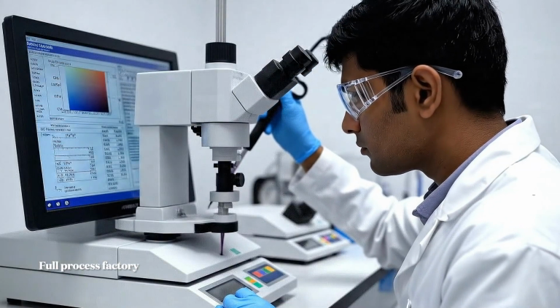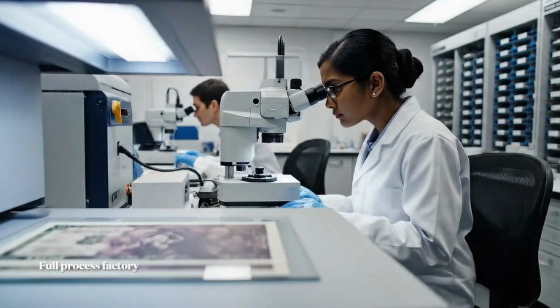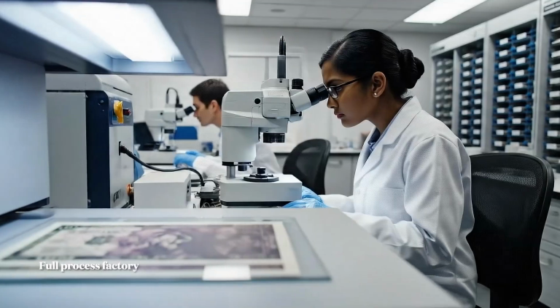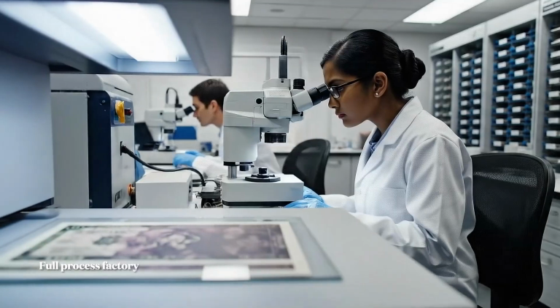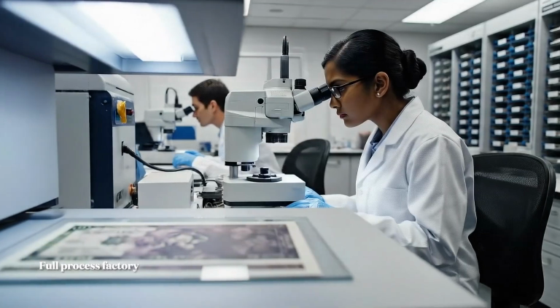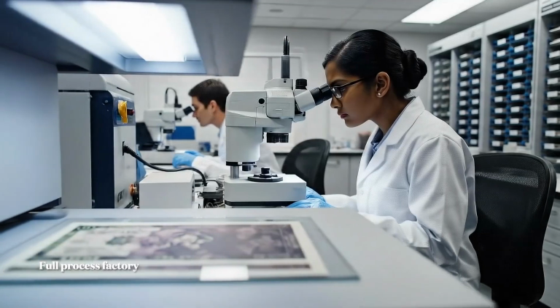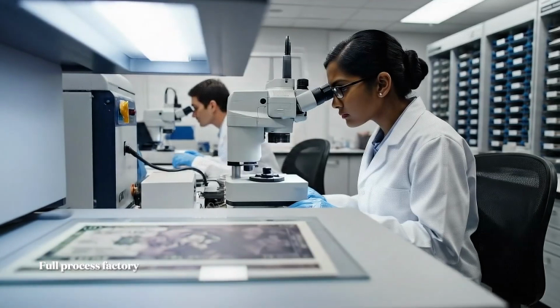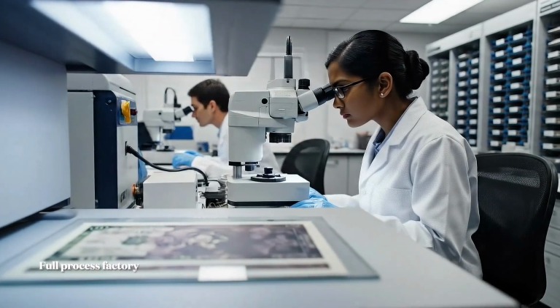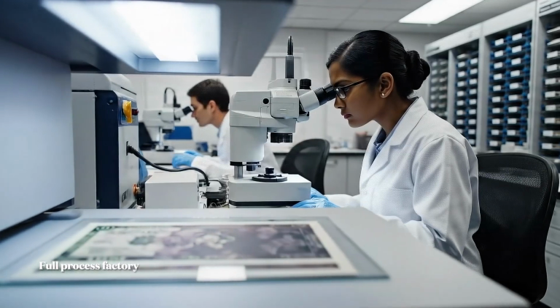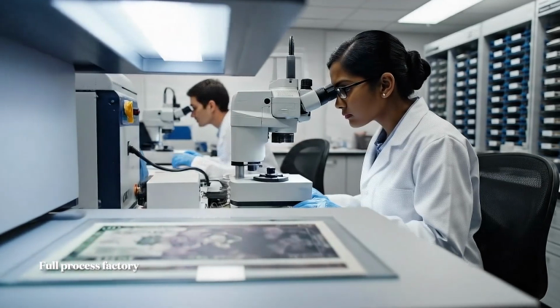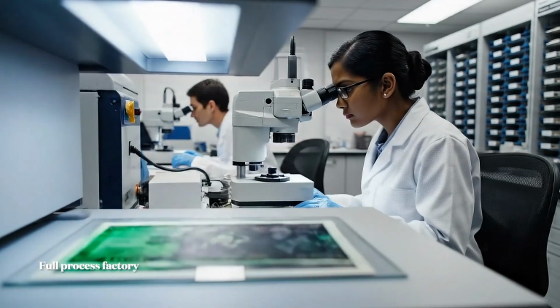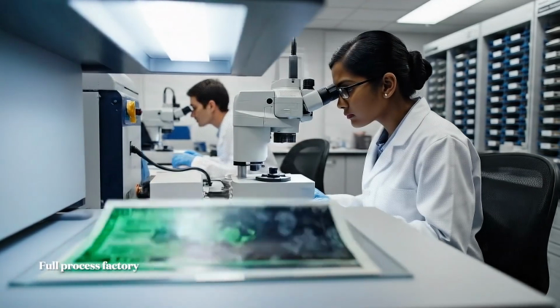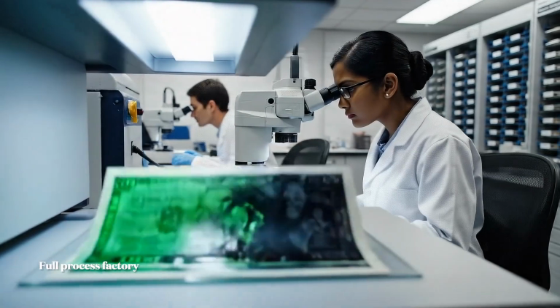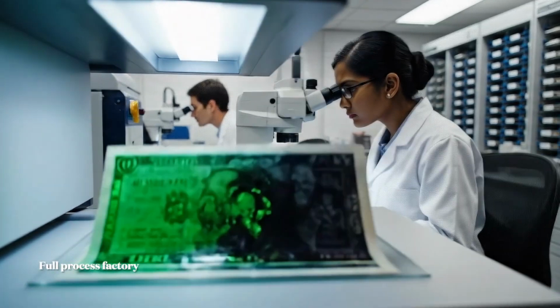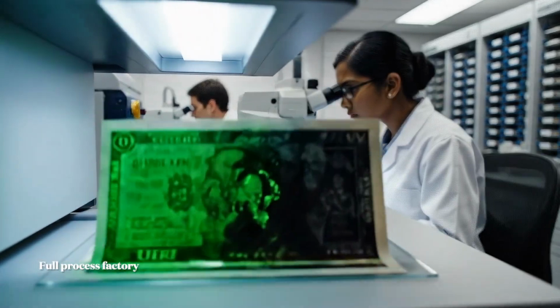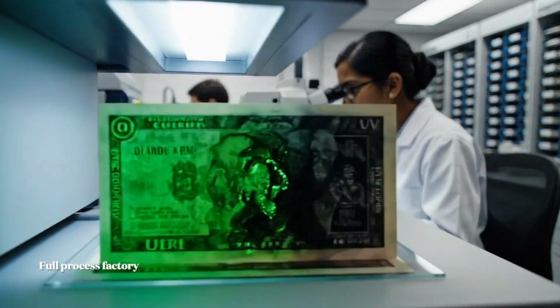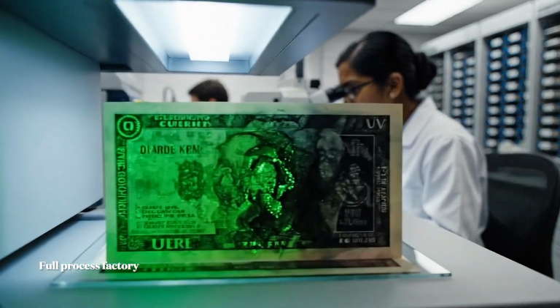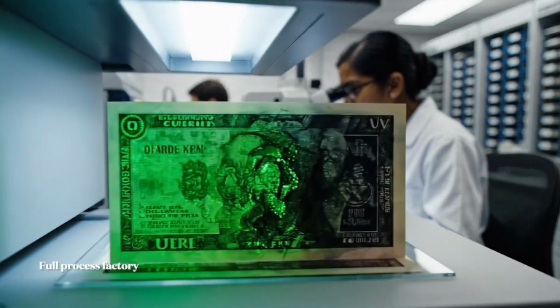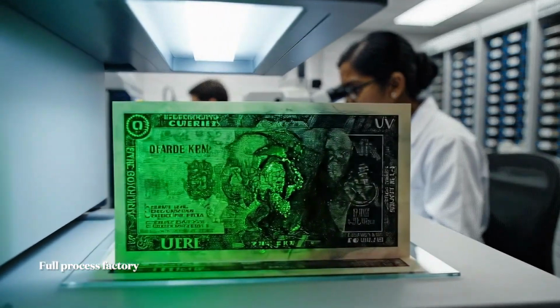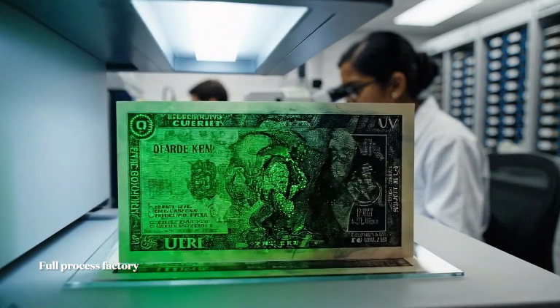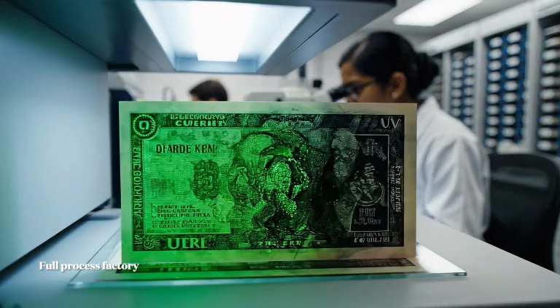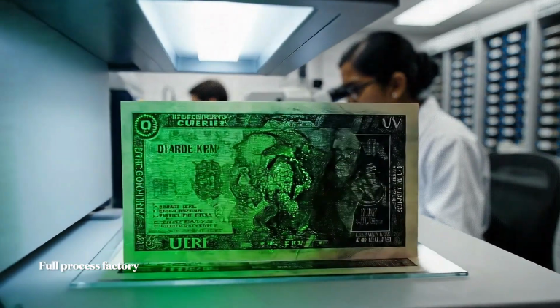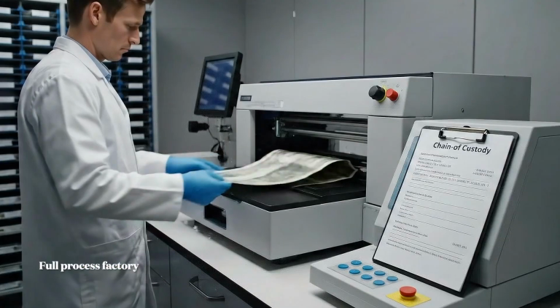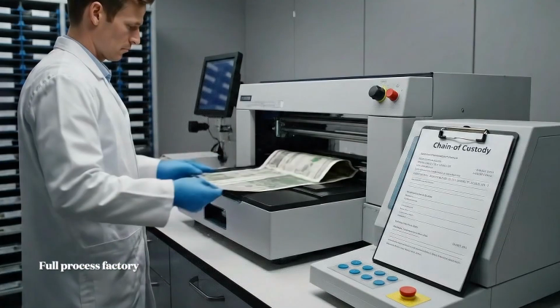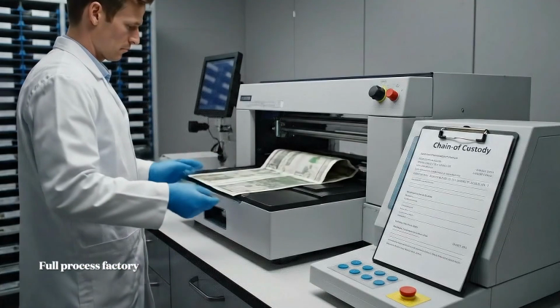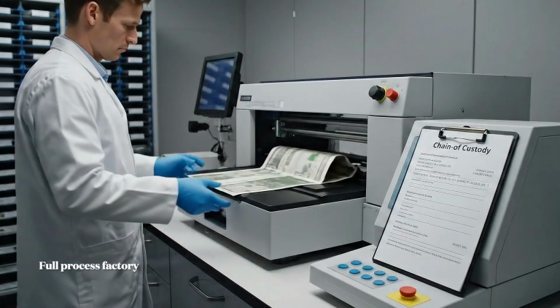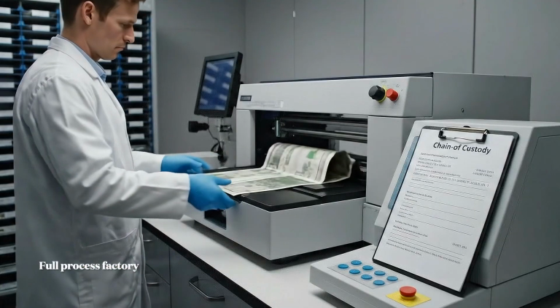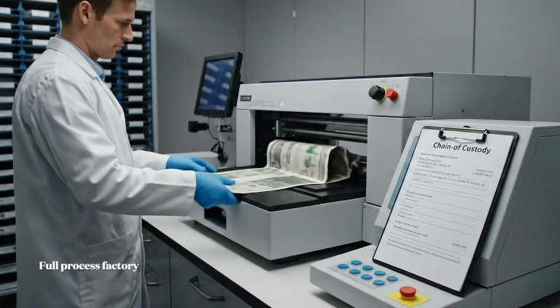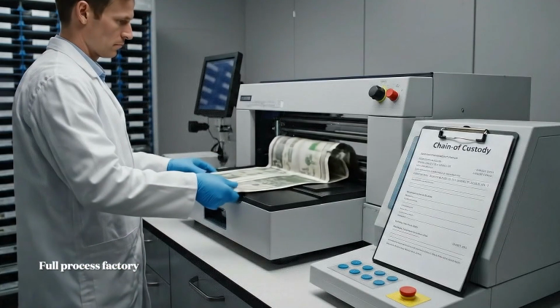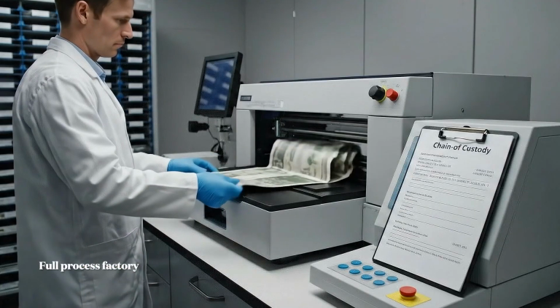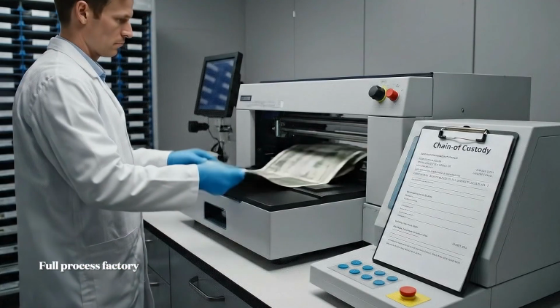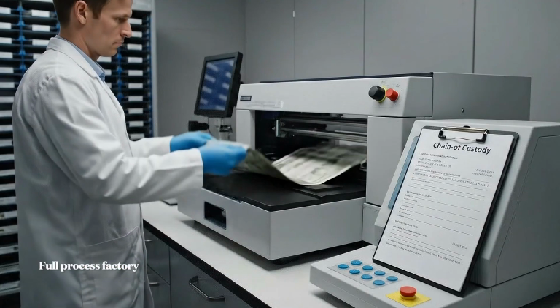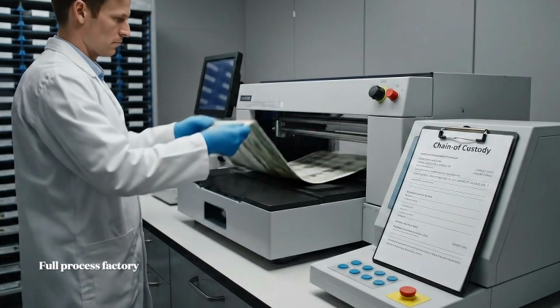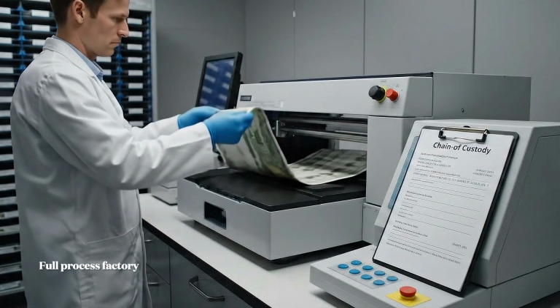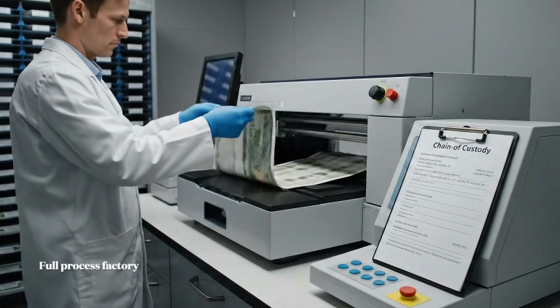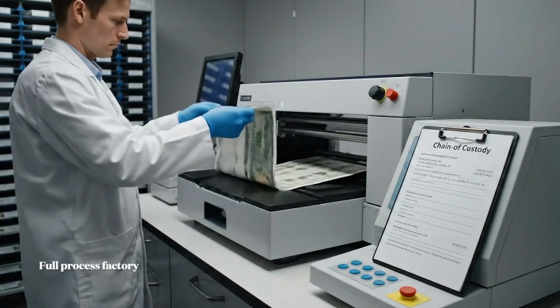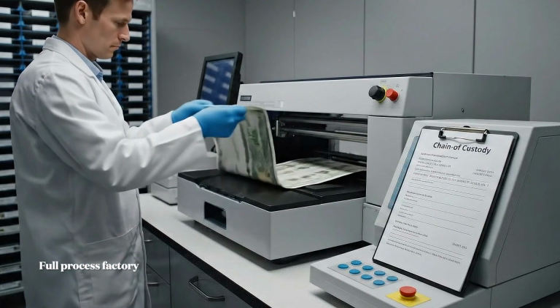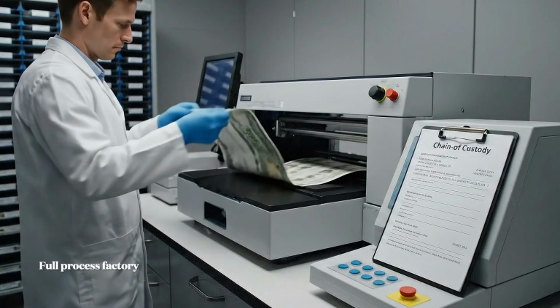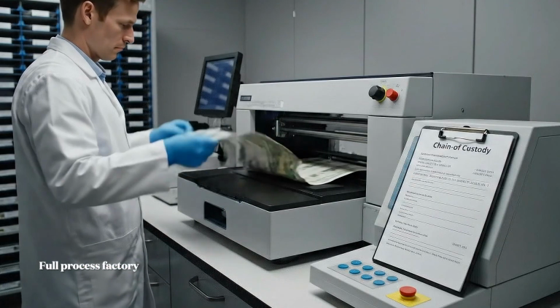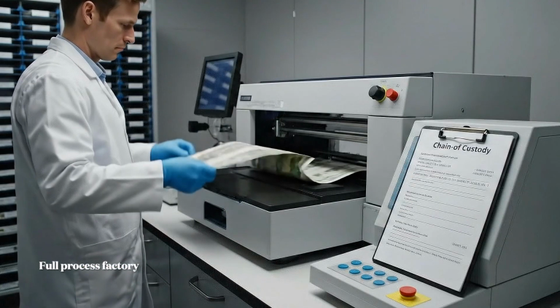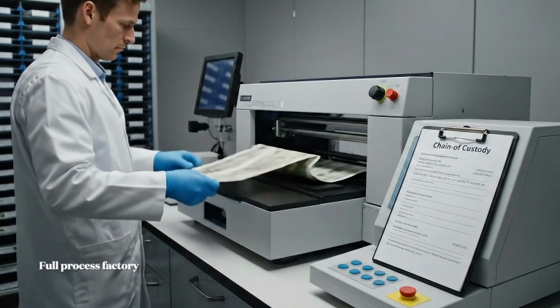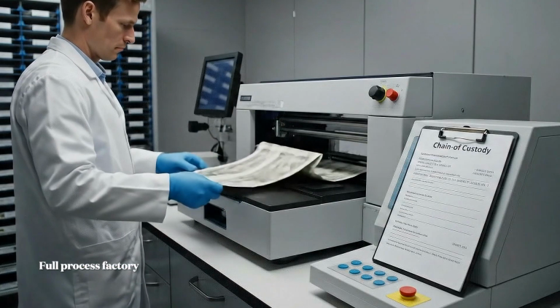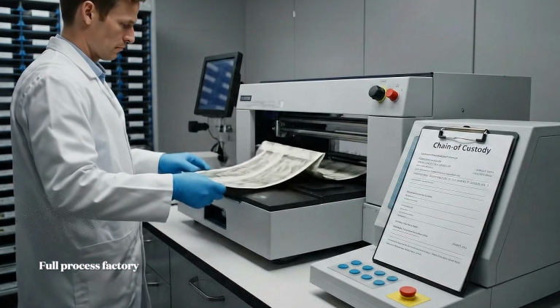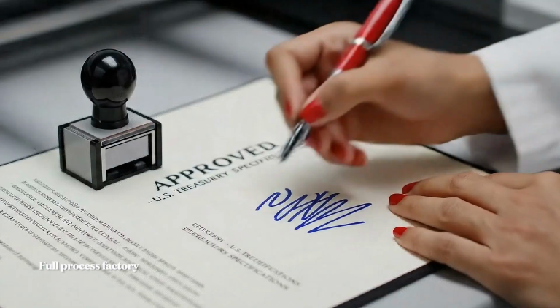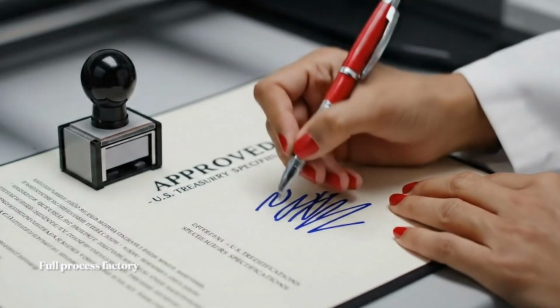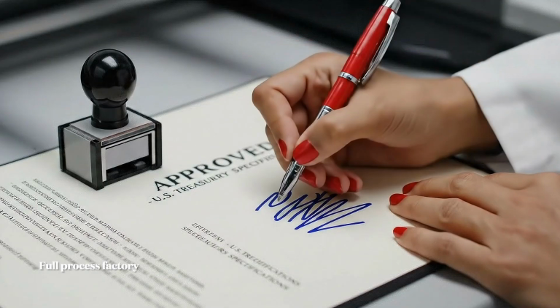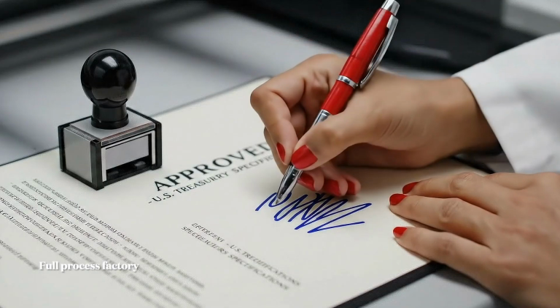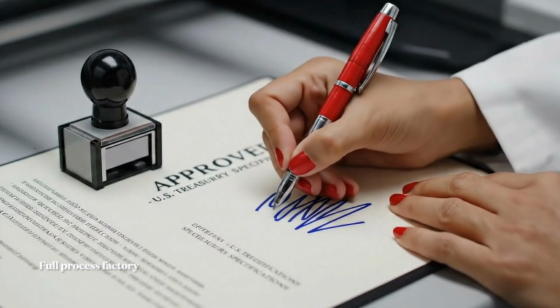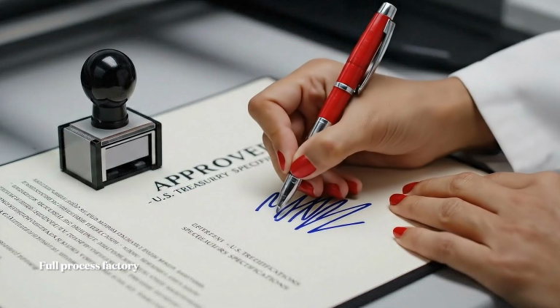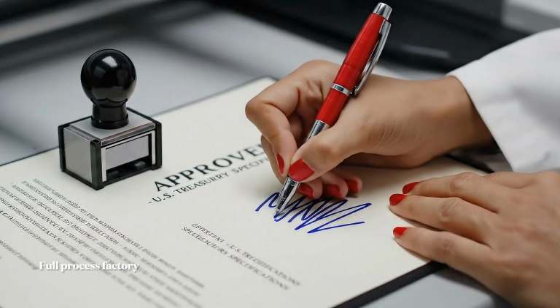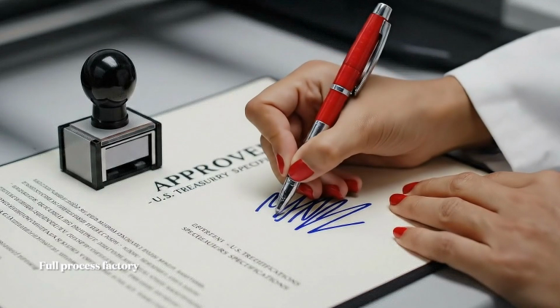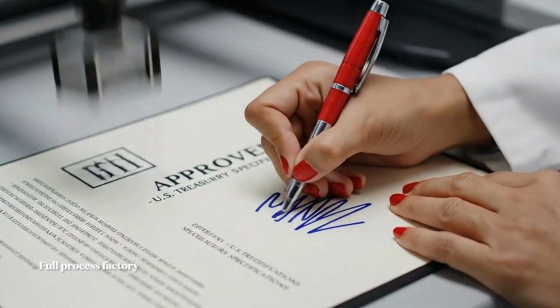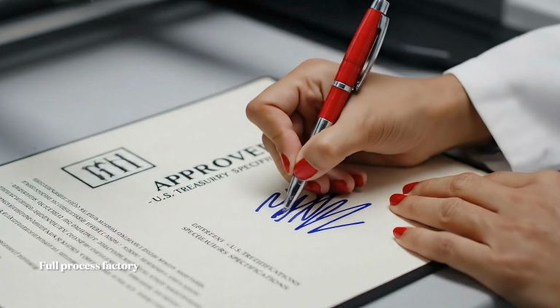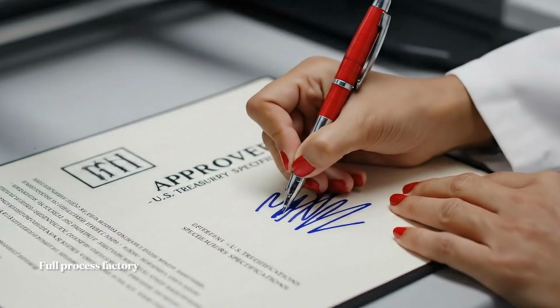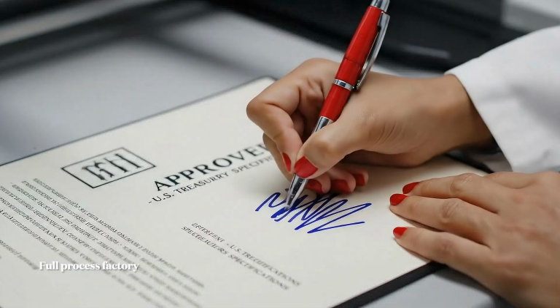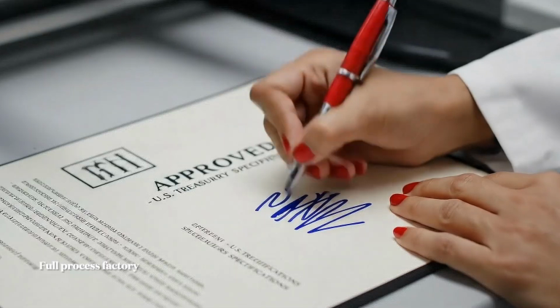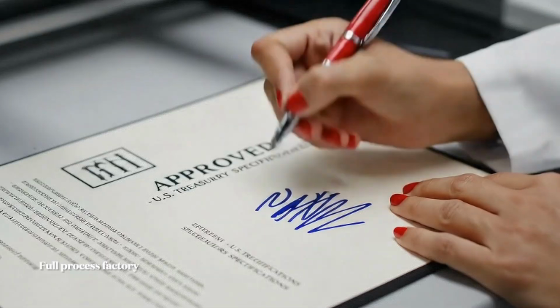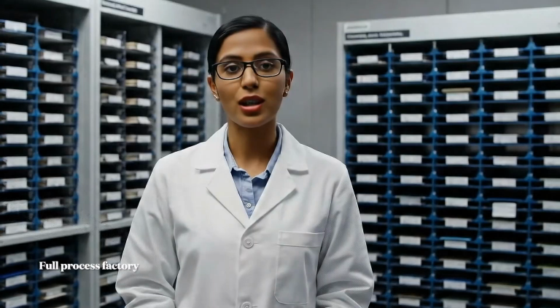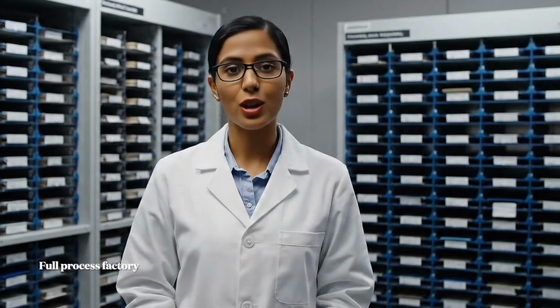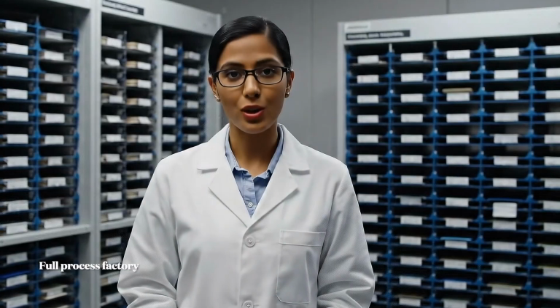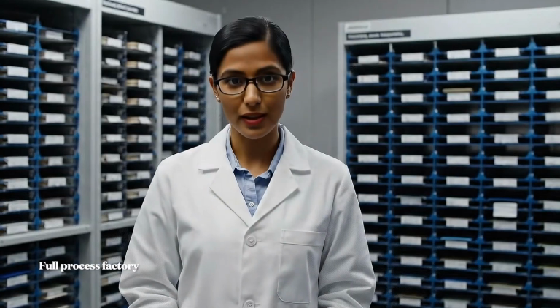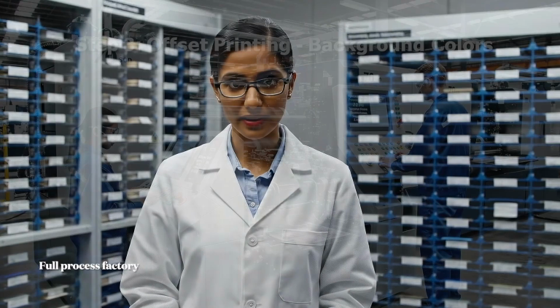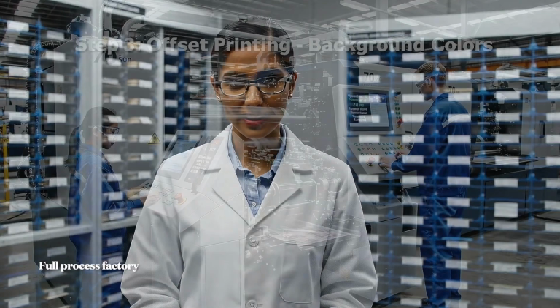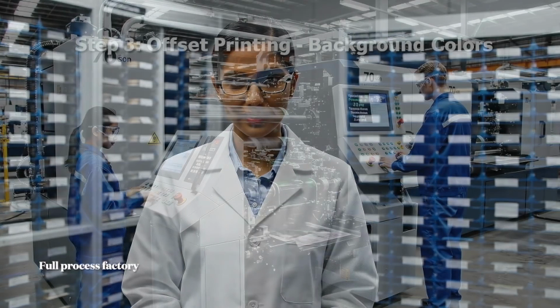We verify that the materials meet all U.S. Treasury specifications. The certification is complete.